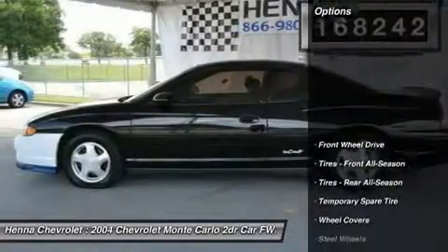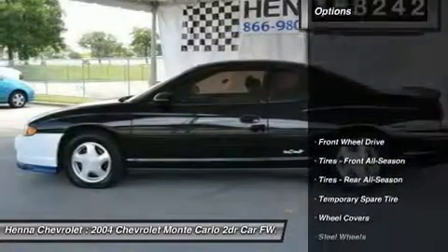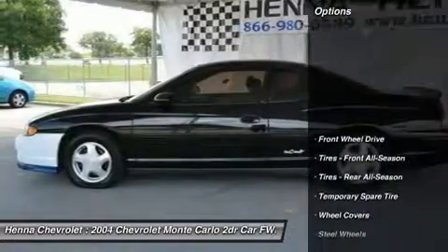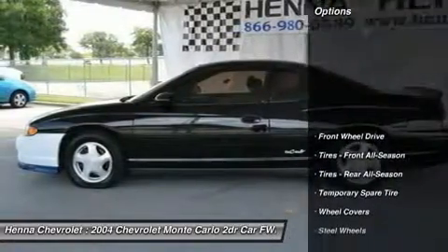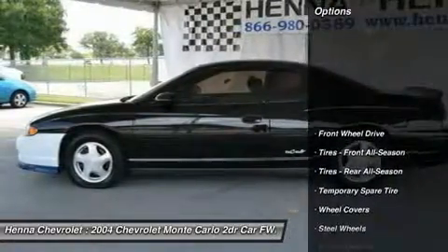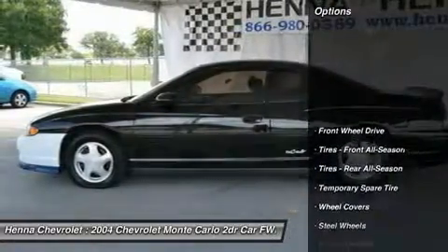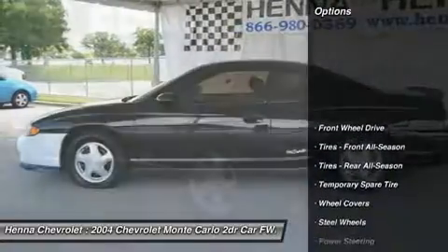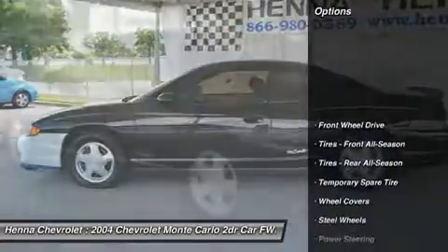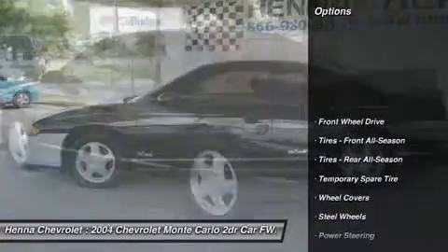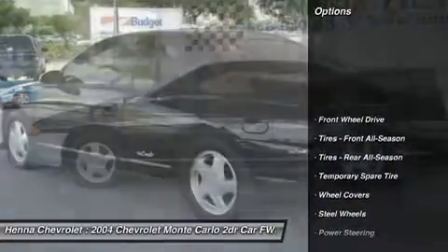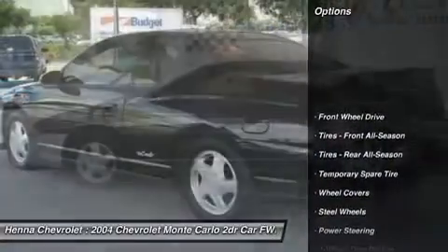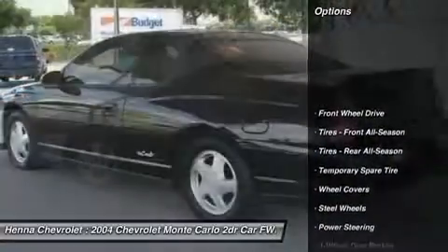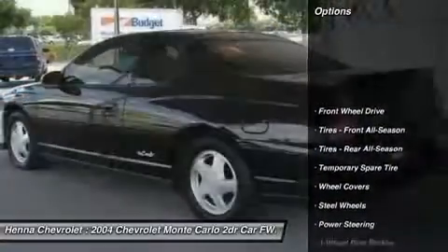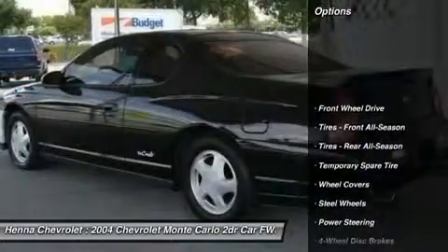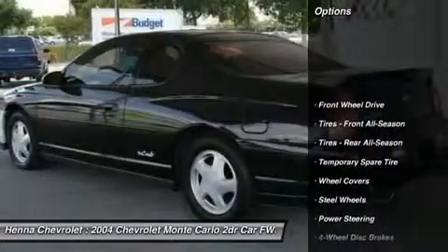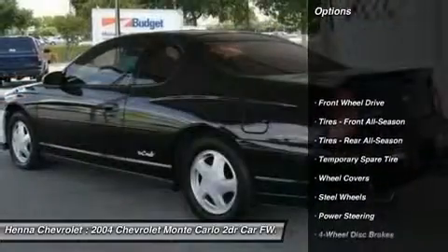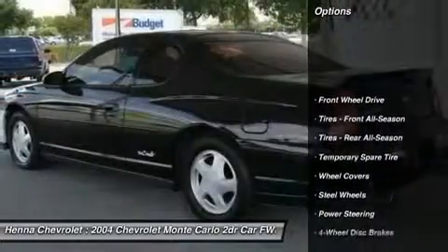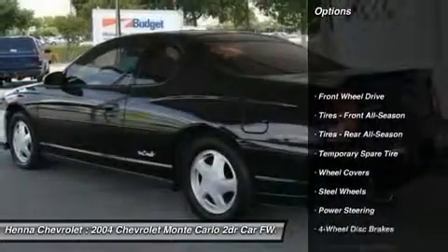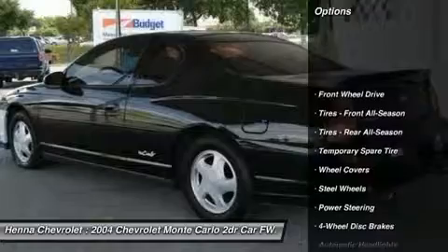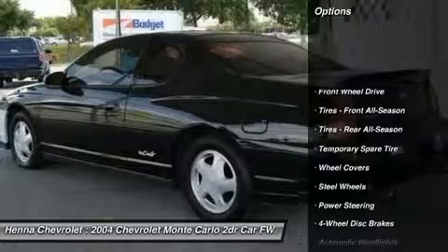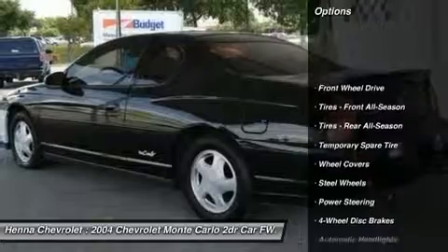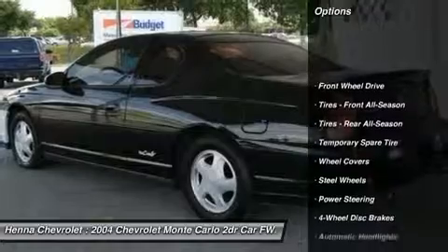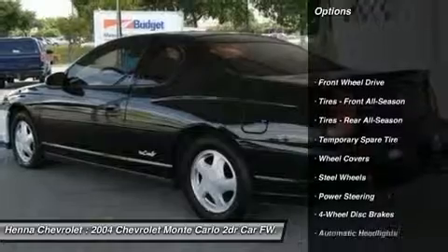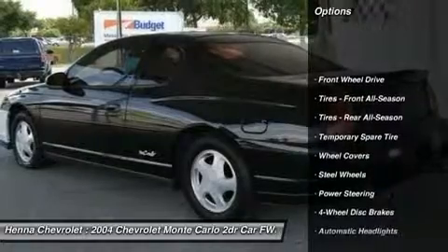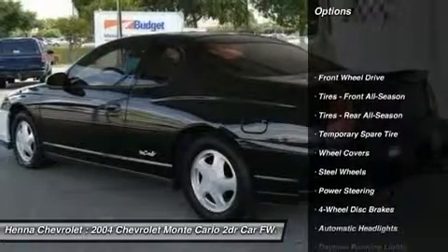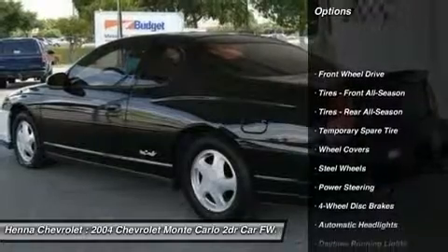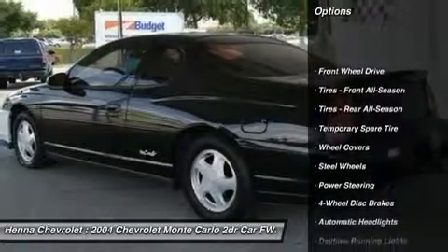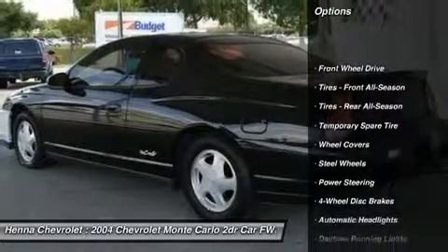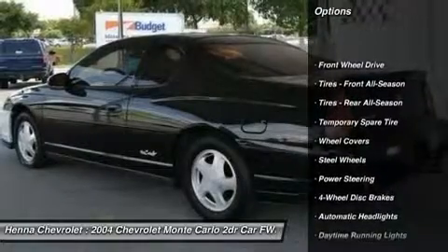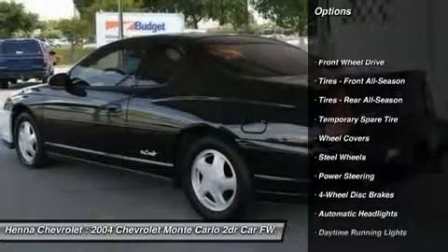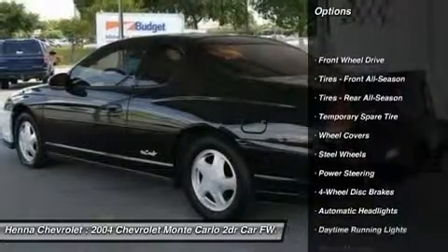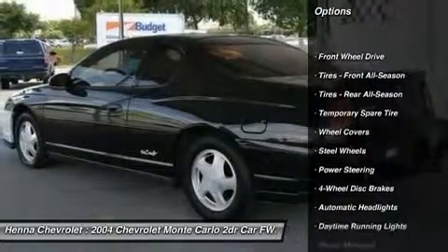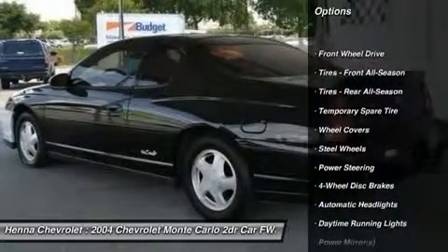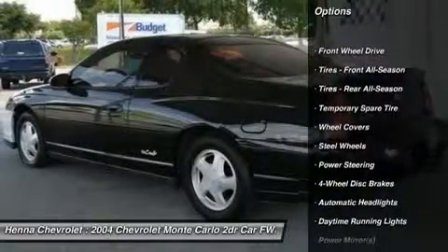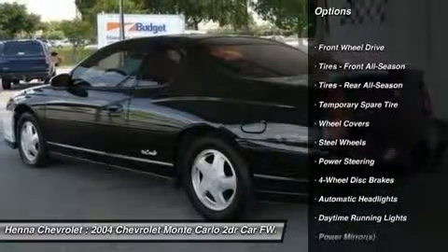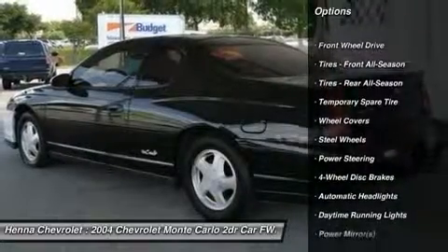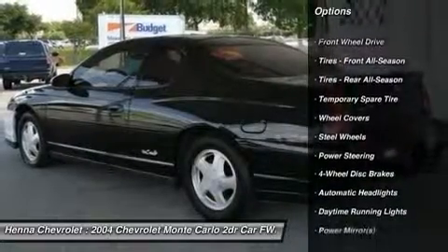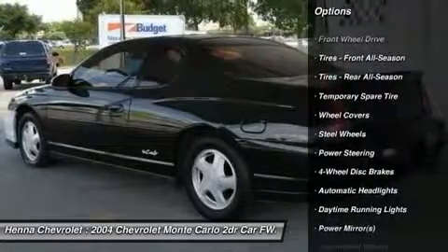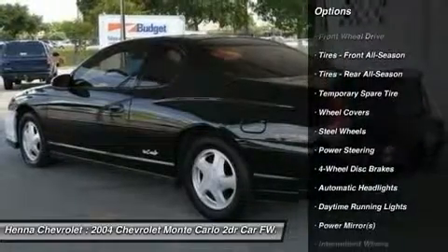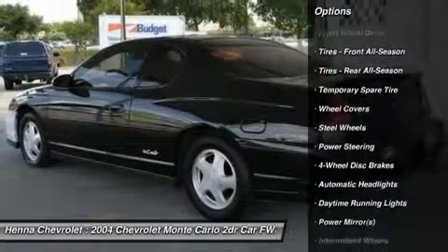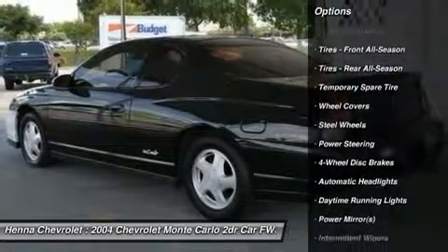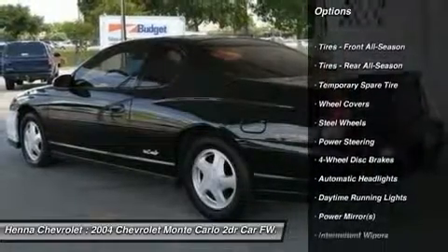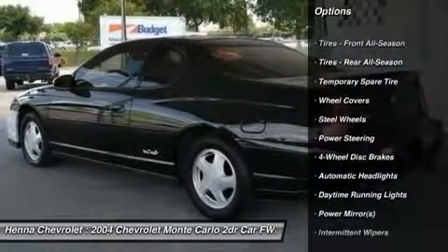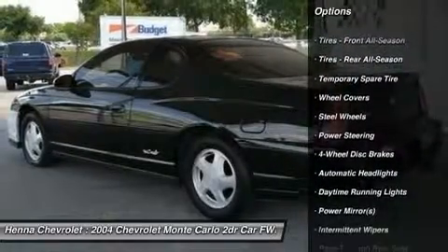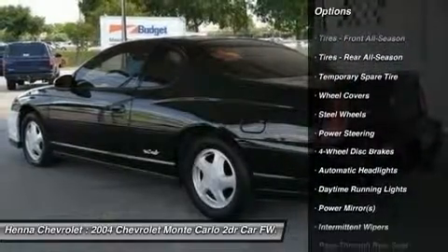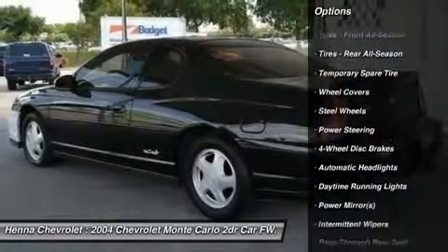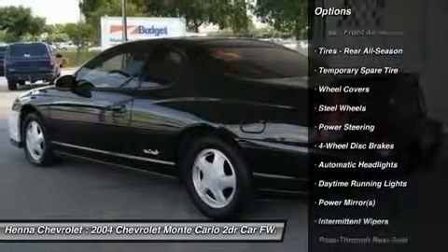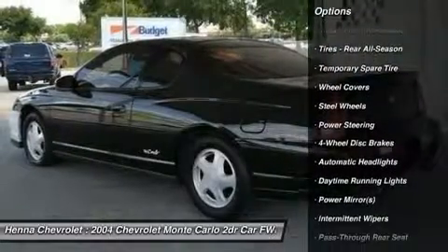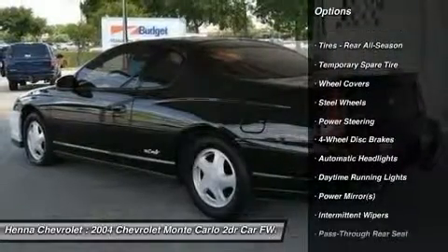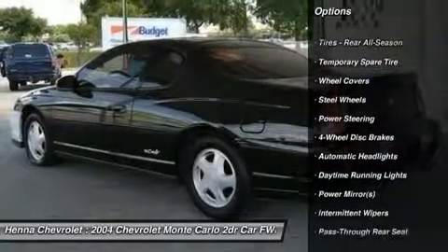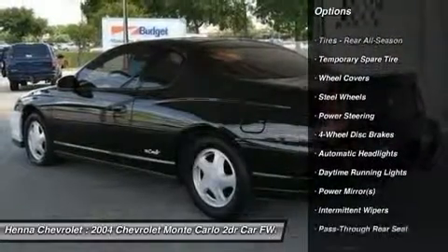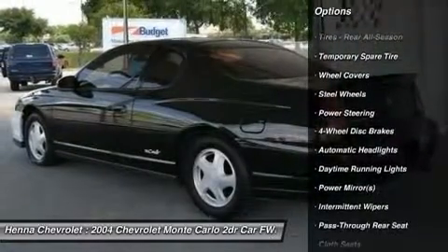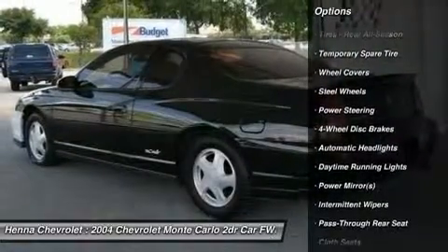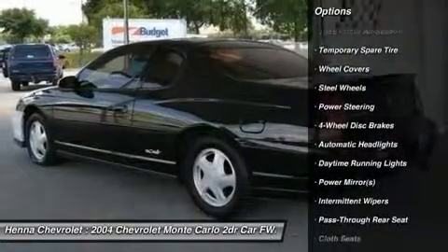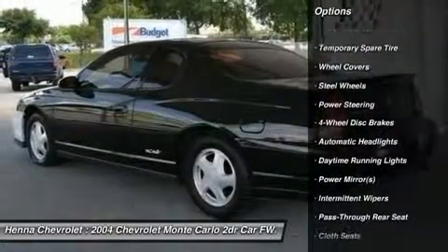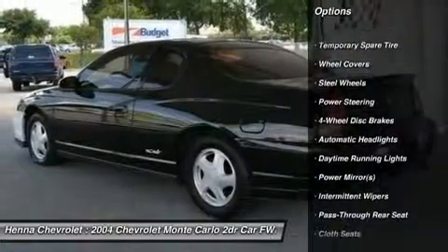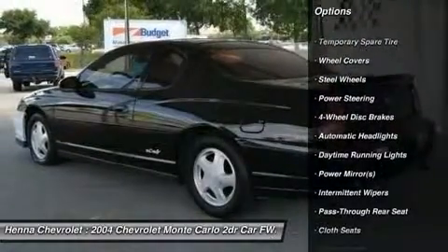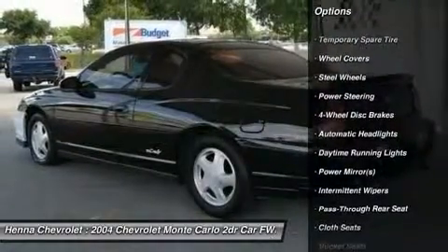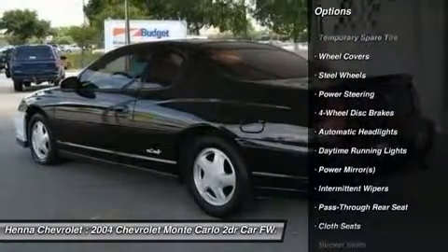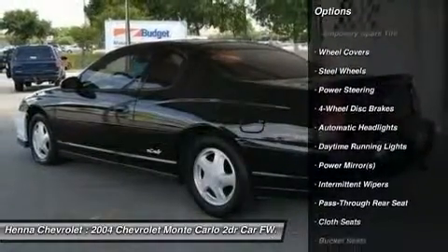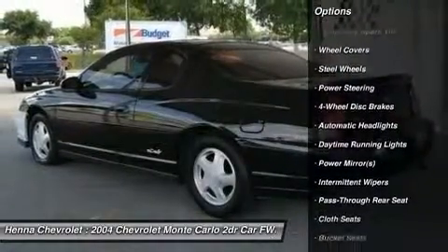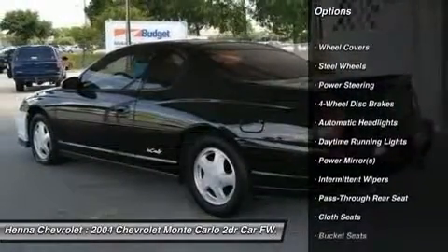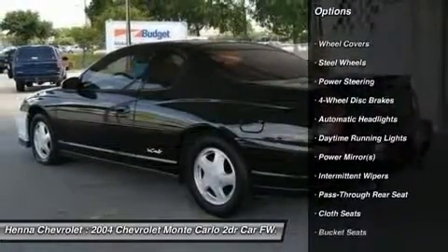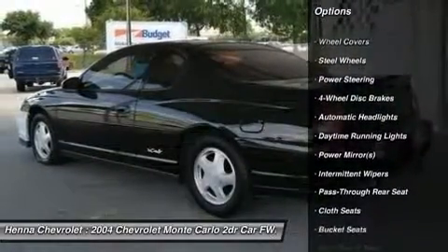Cloth seats, bucket seats, rear bench seat, adjustable steering wheel, power door locks, power windows.